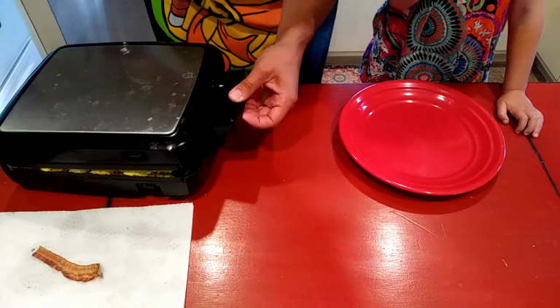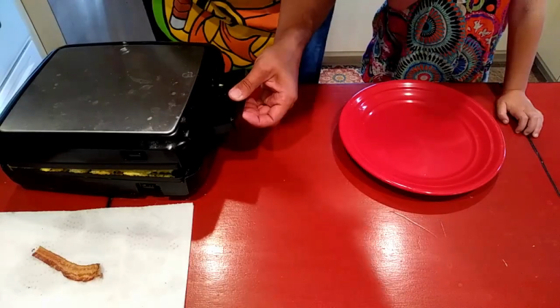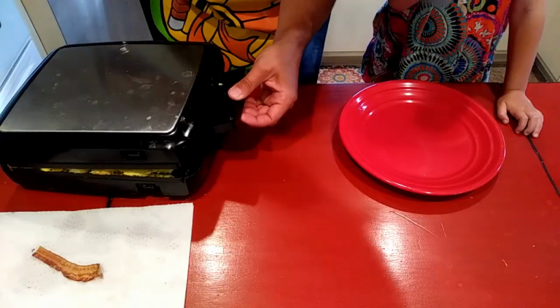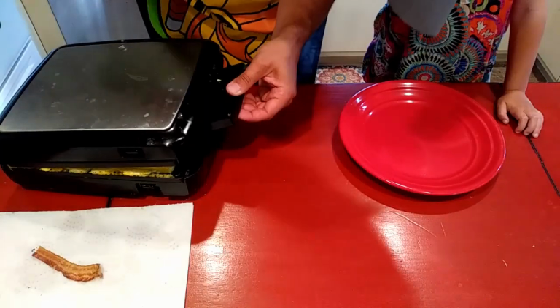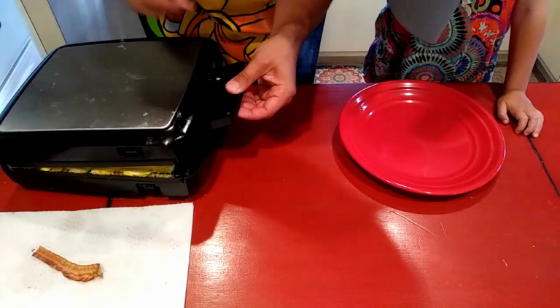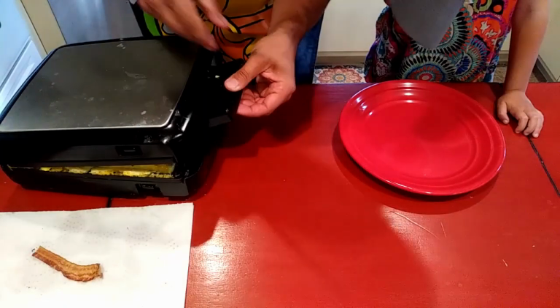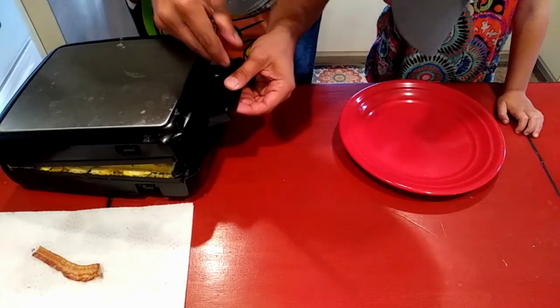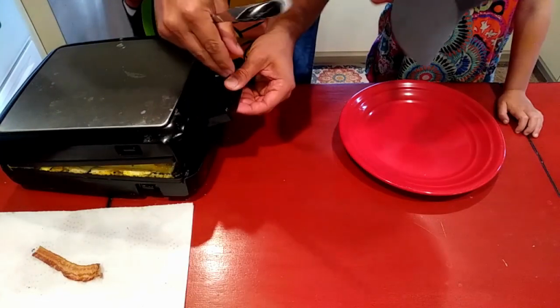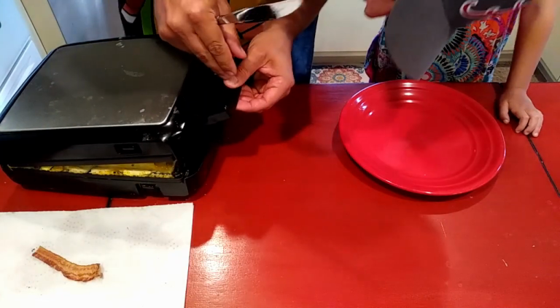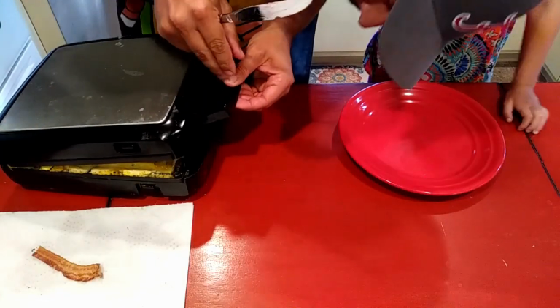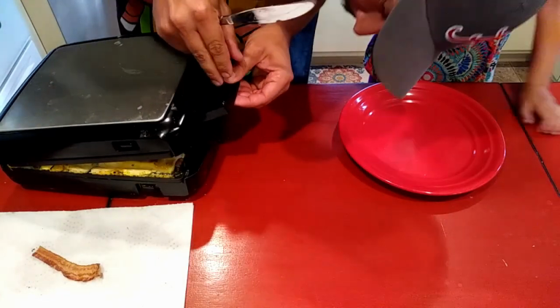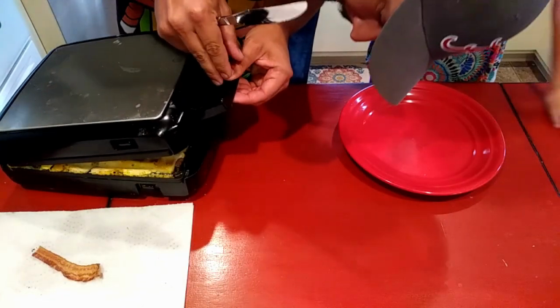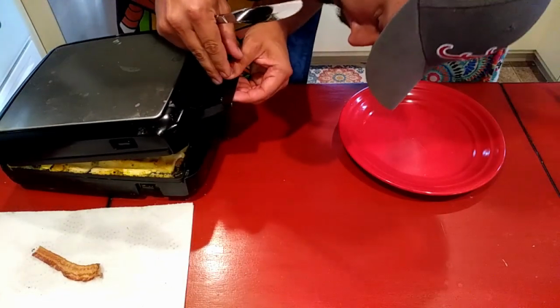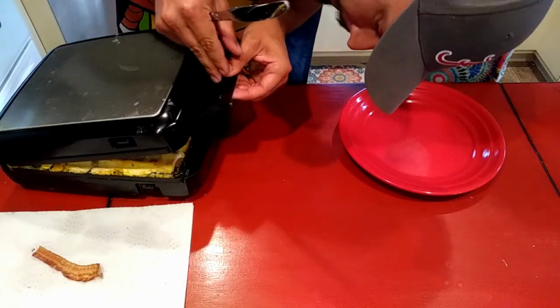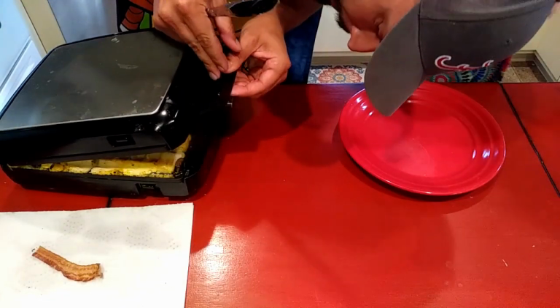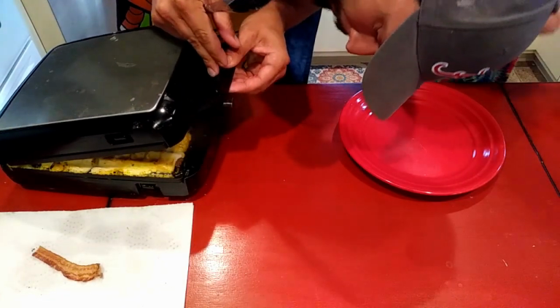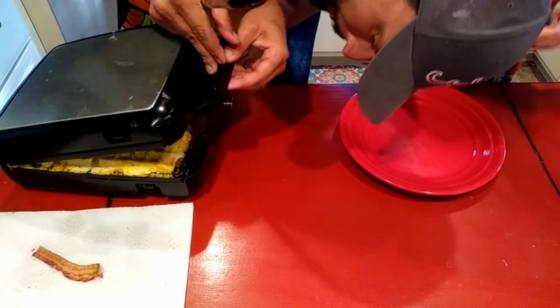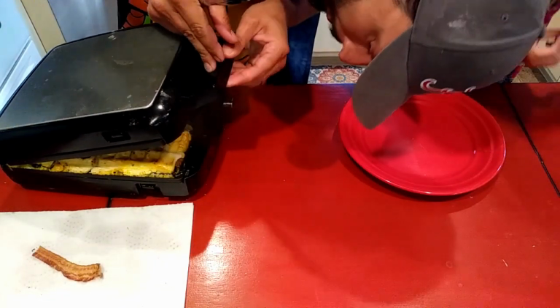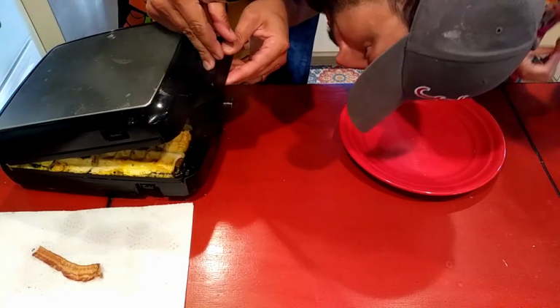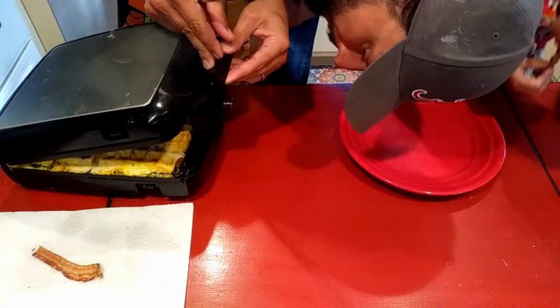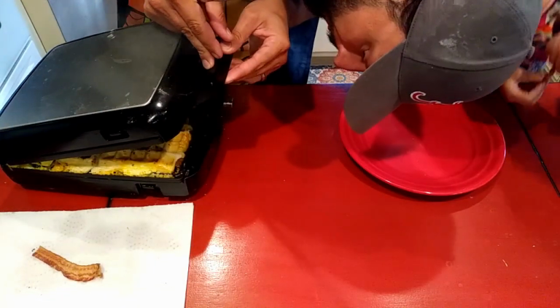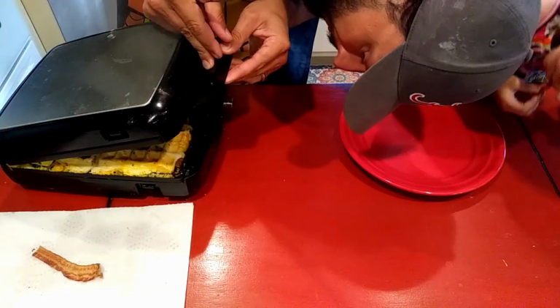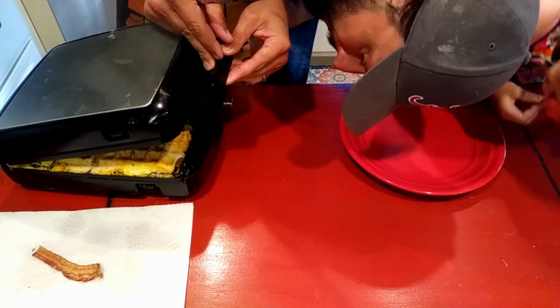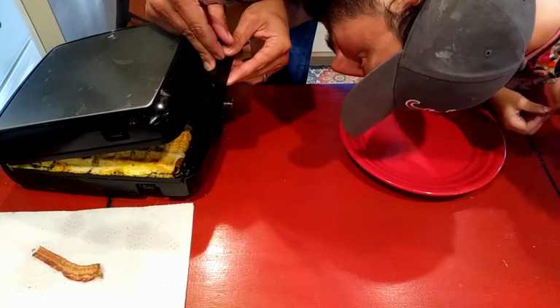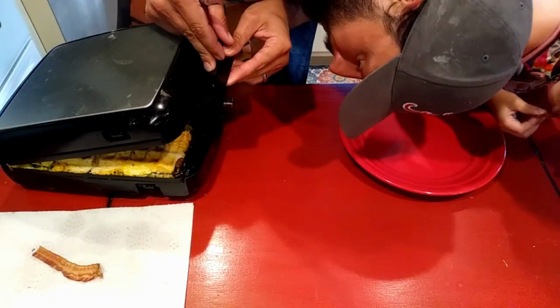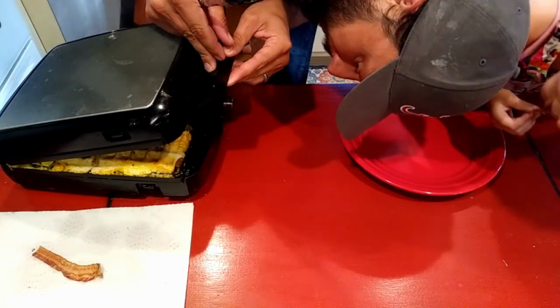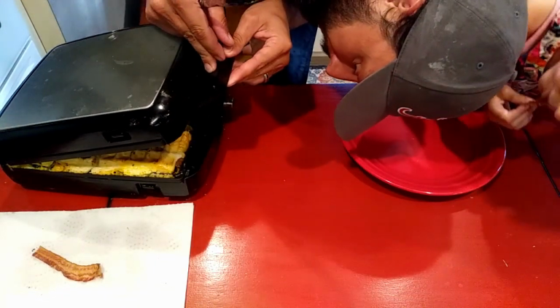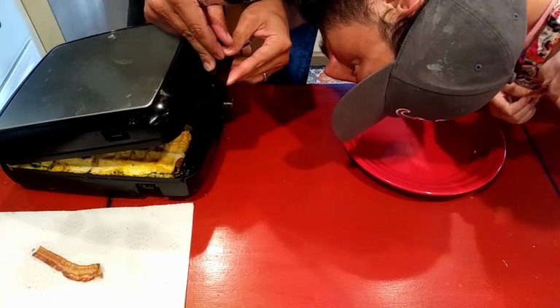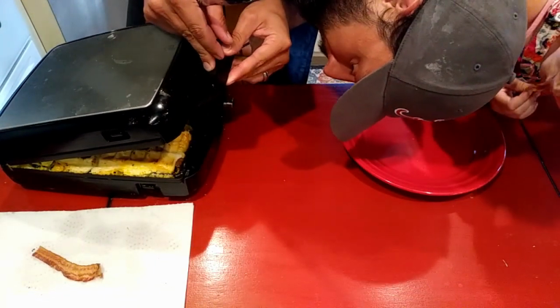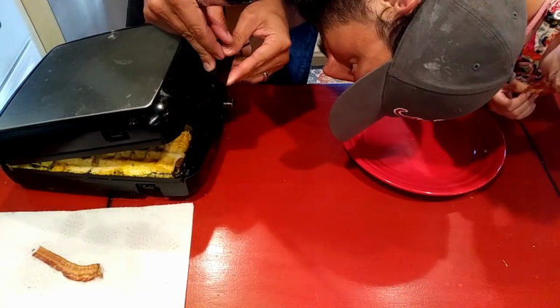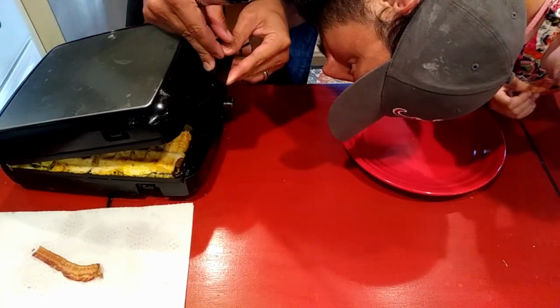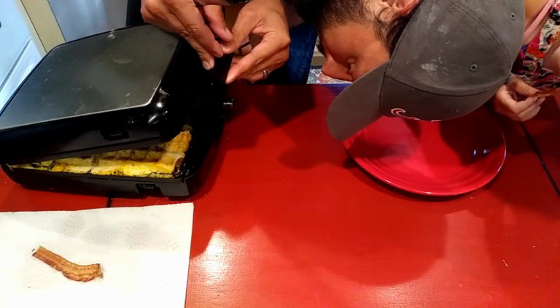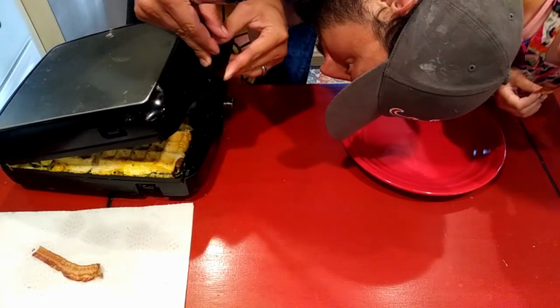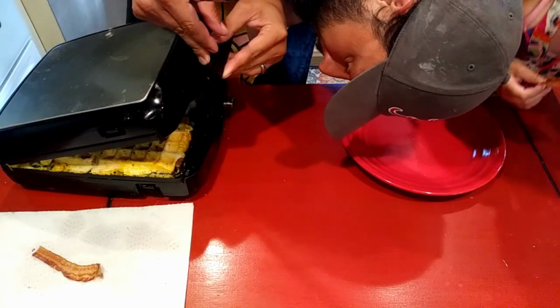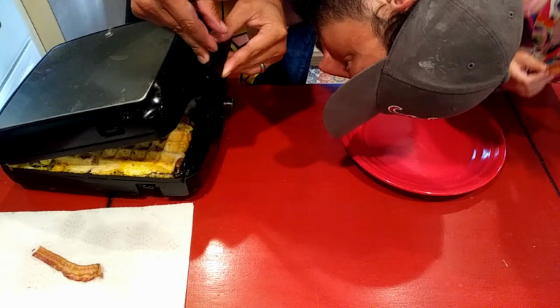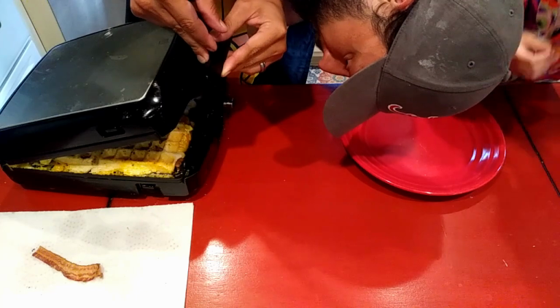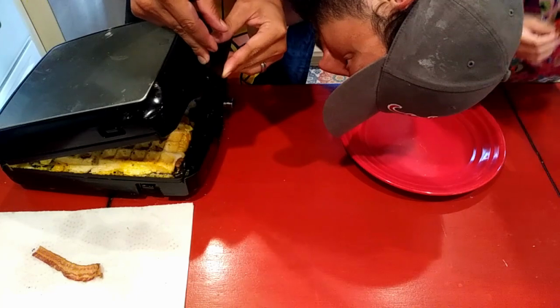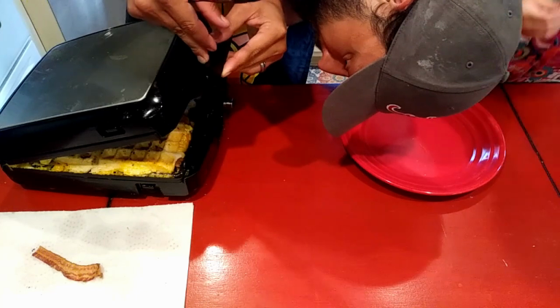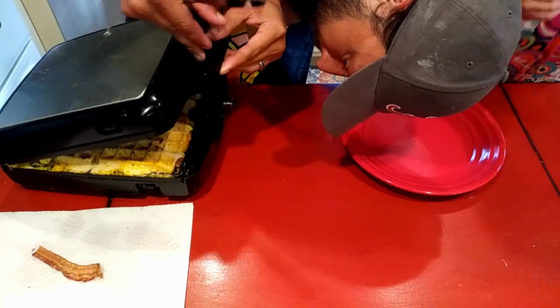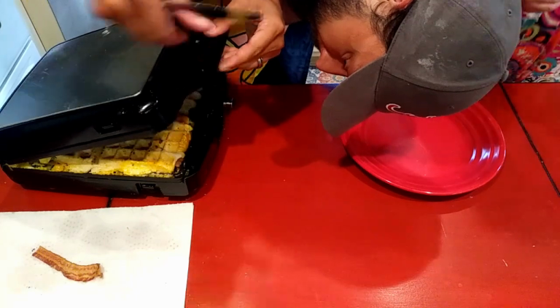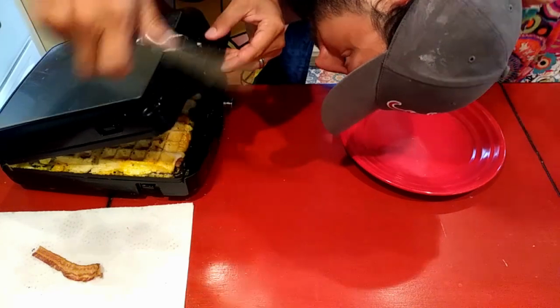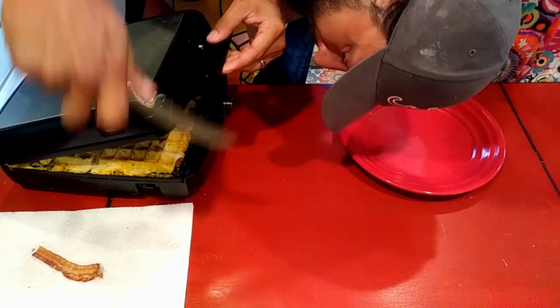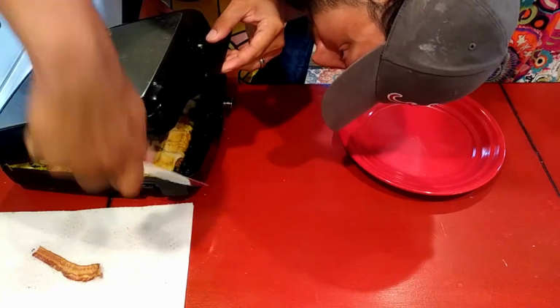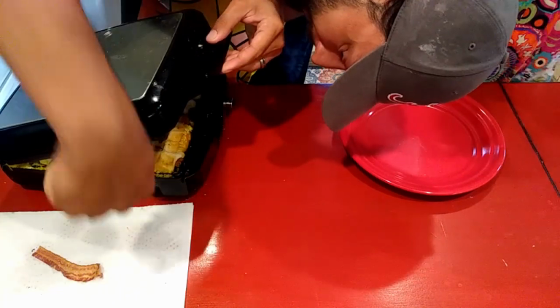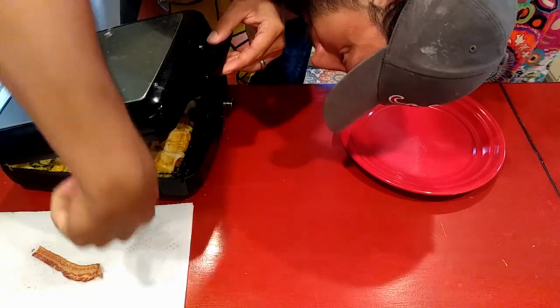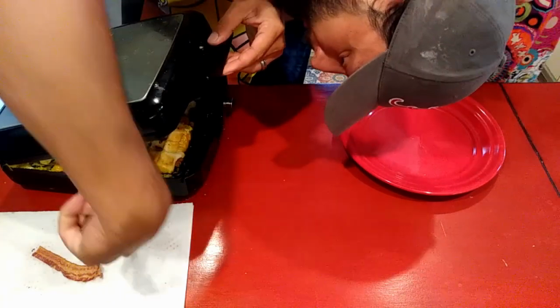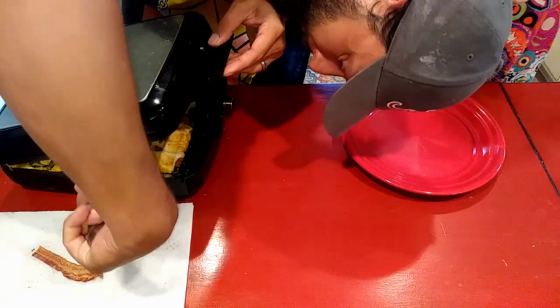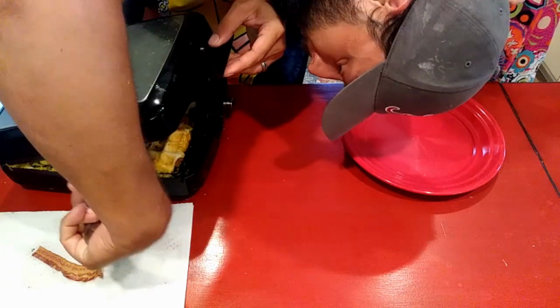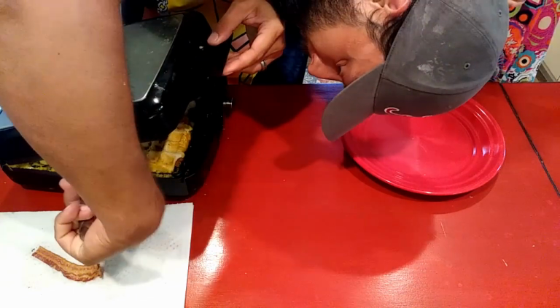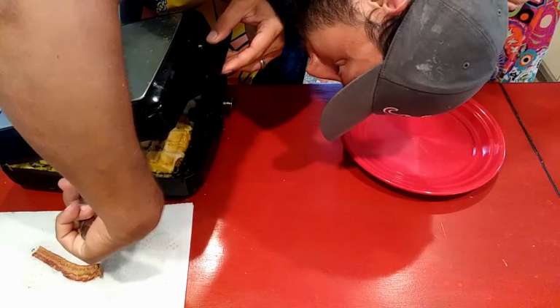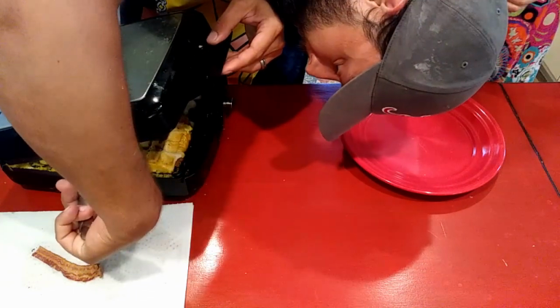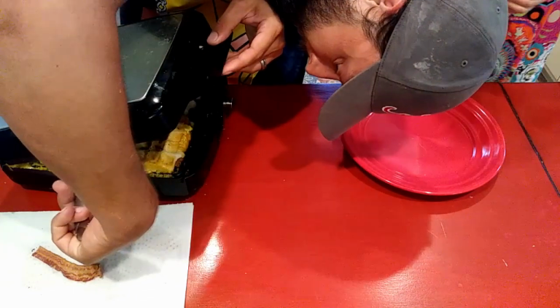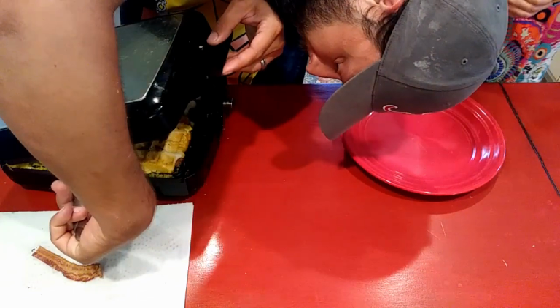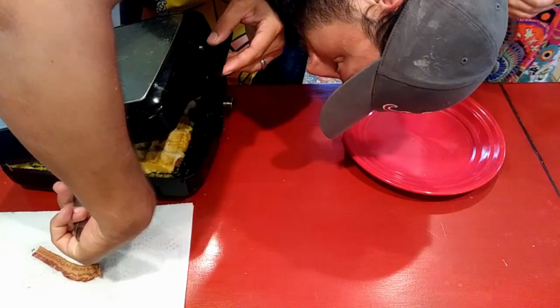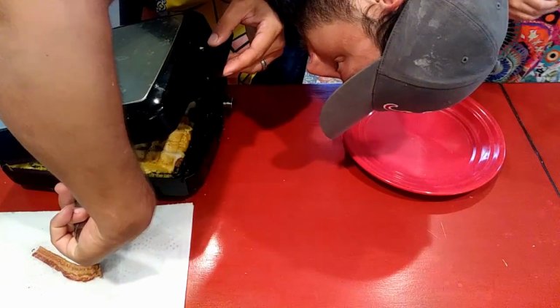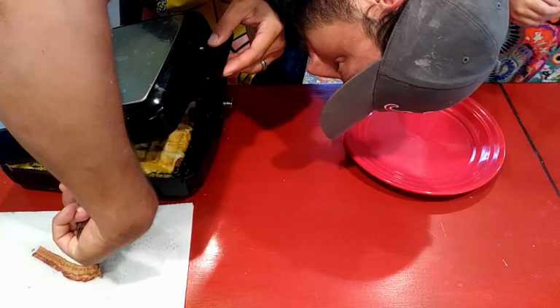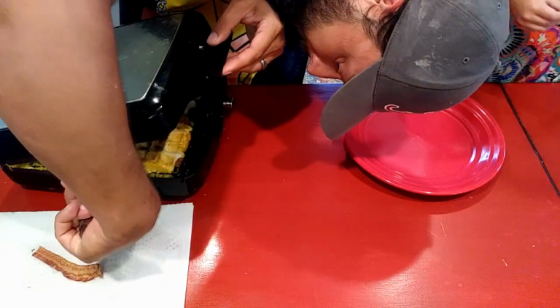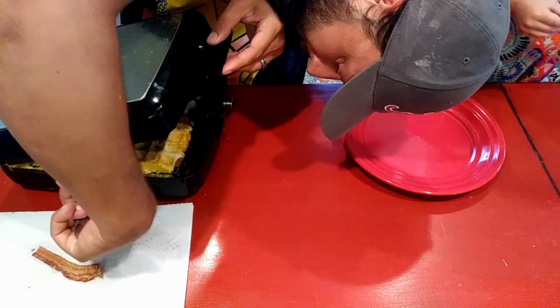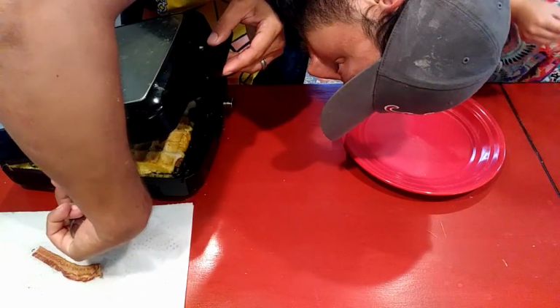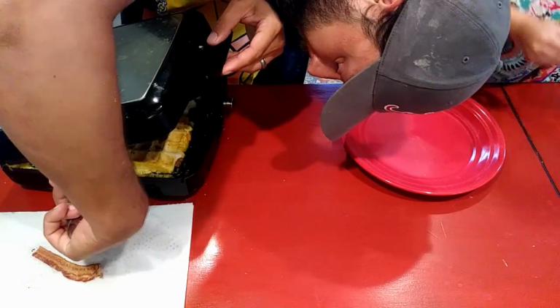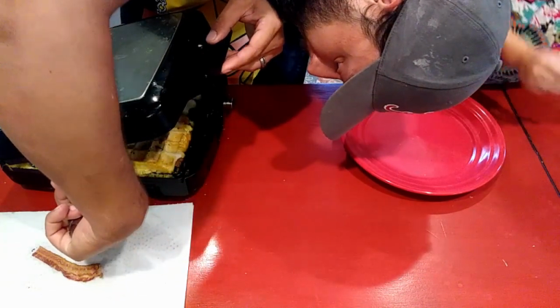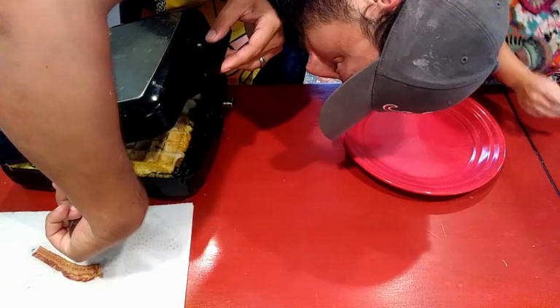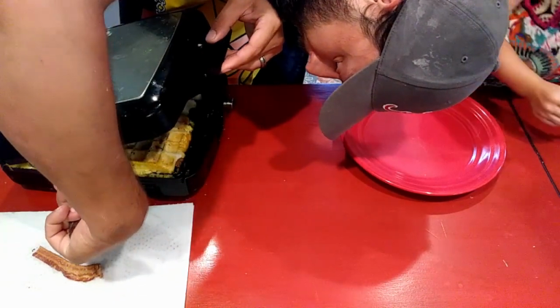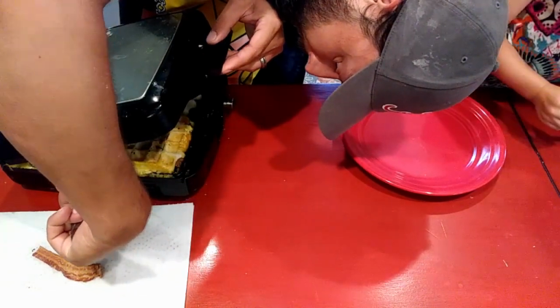We'll close this and get back in just a second. Let's see... perfect.